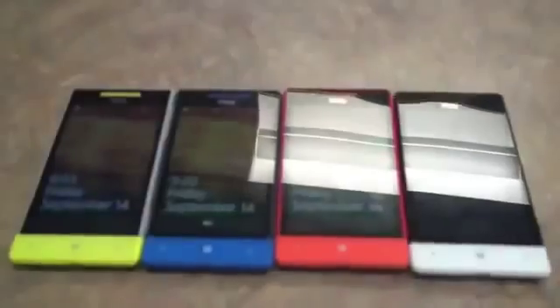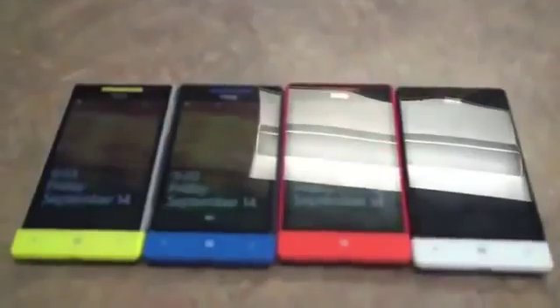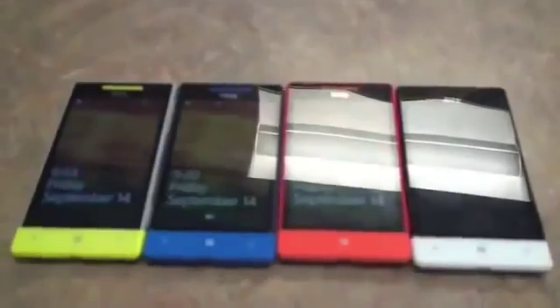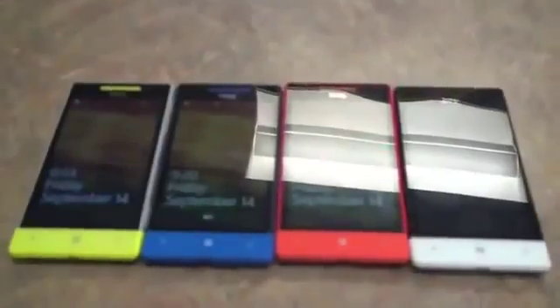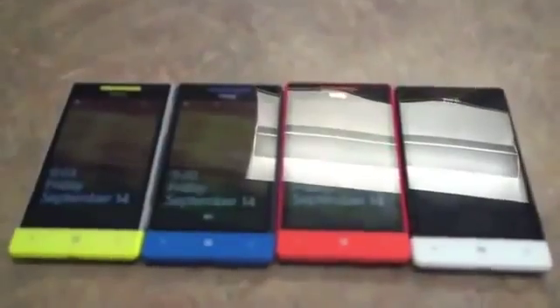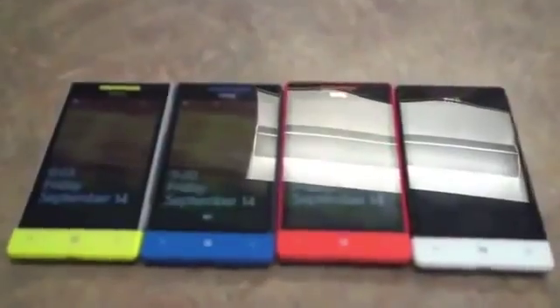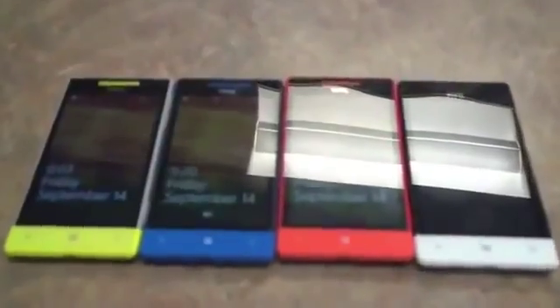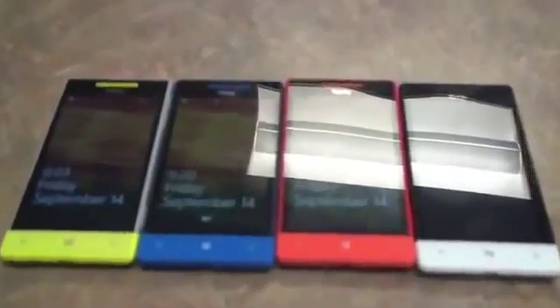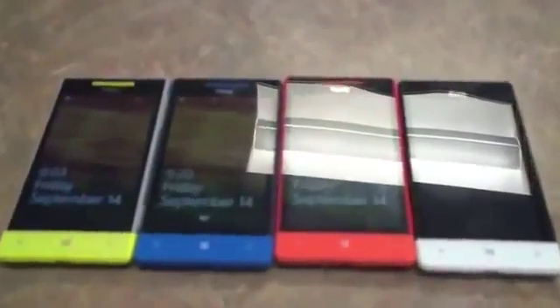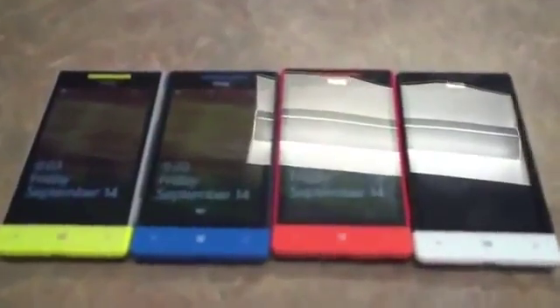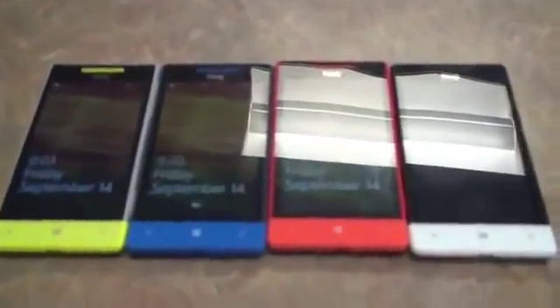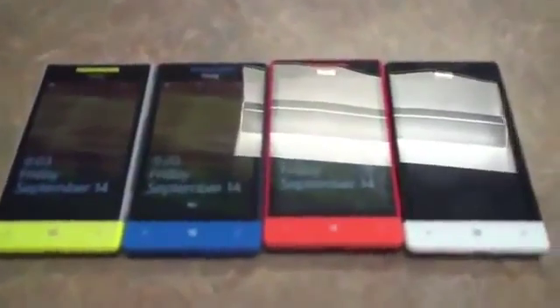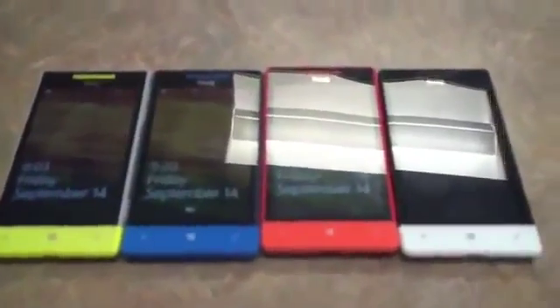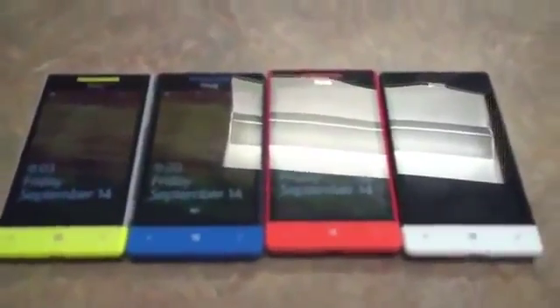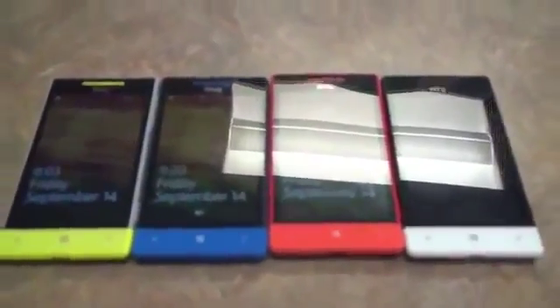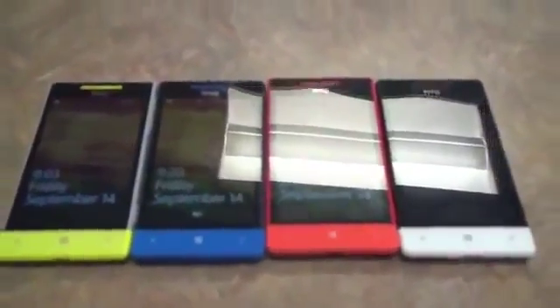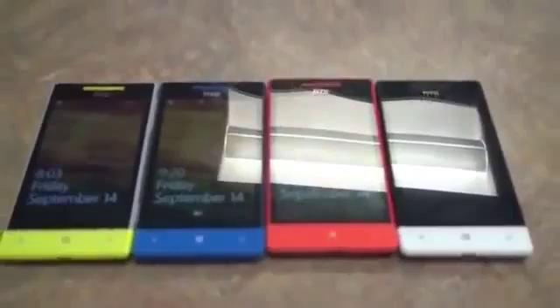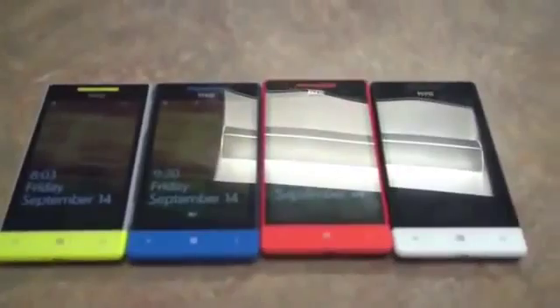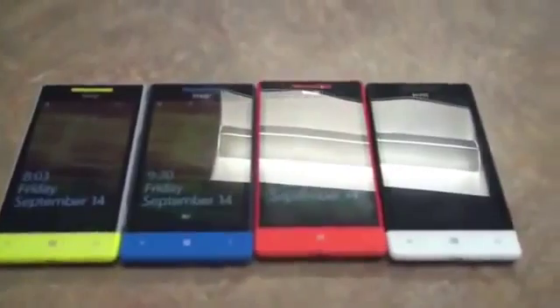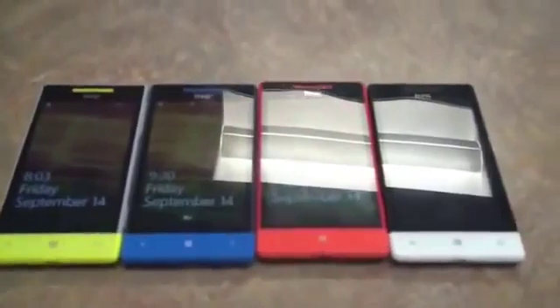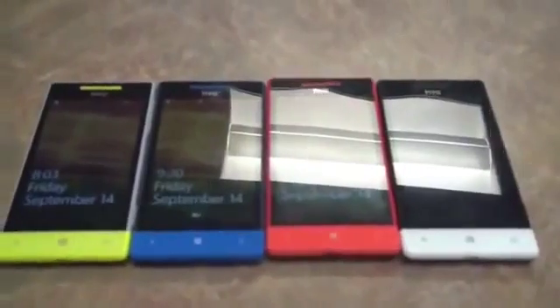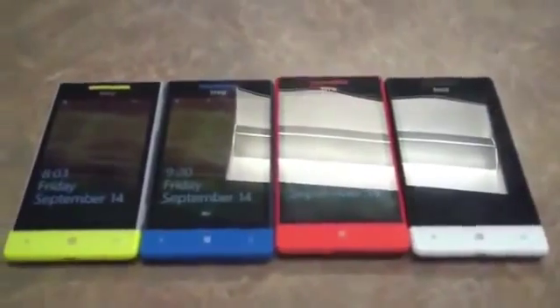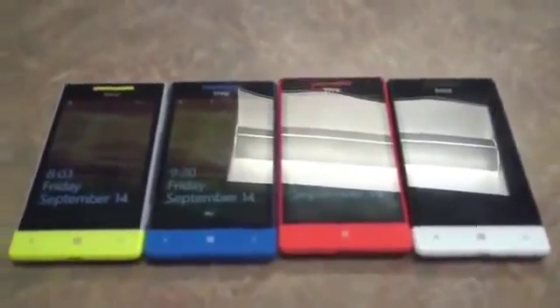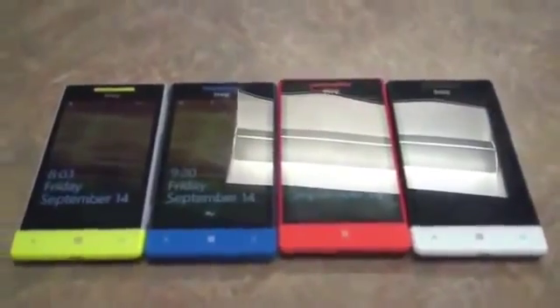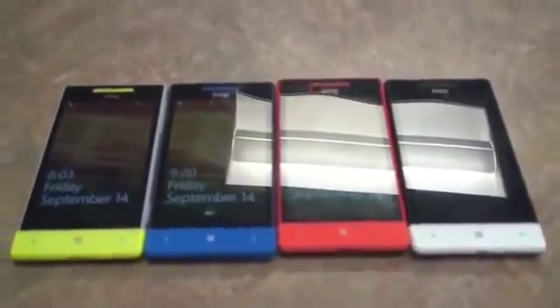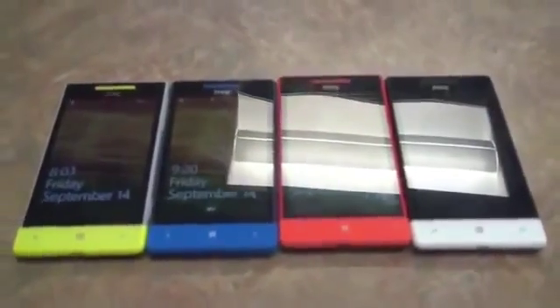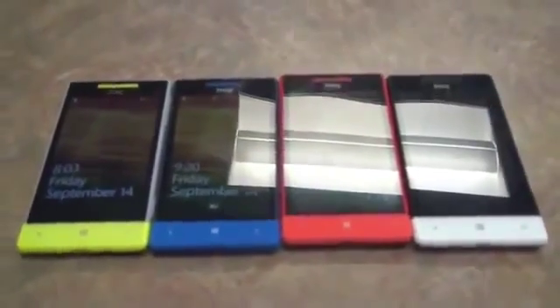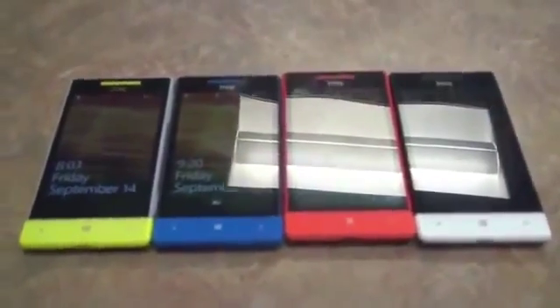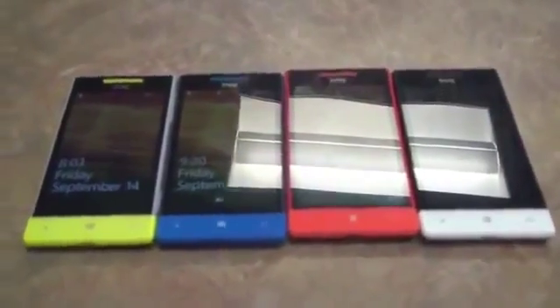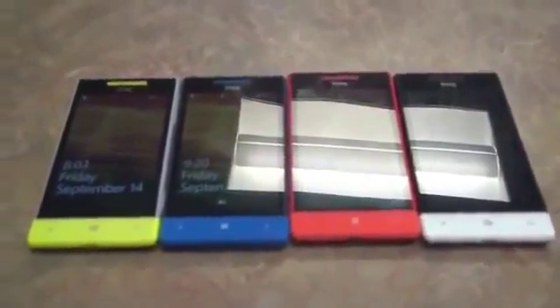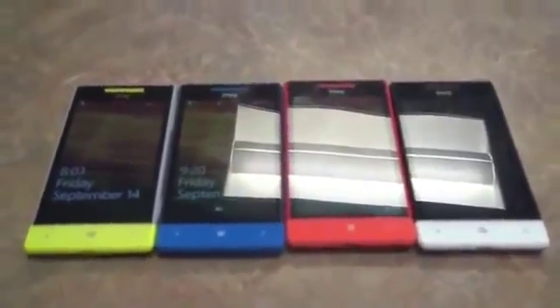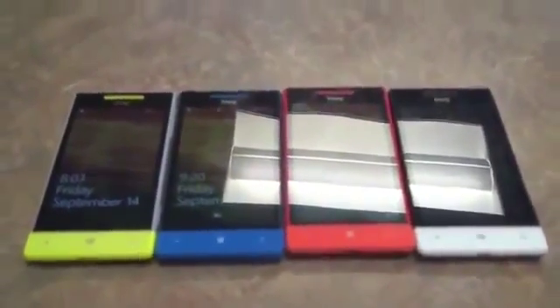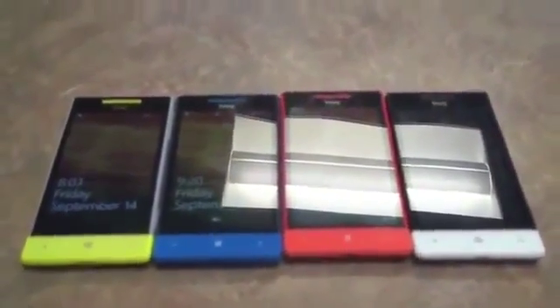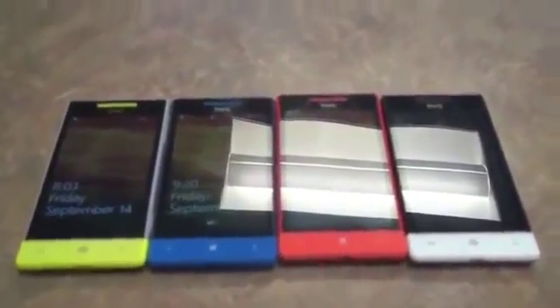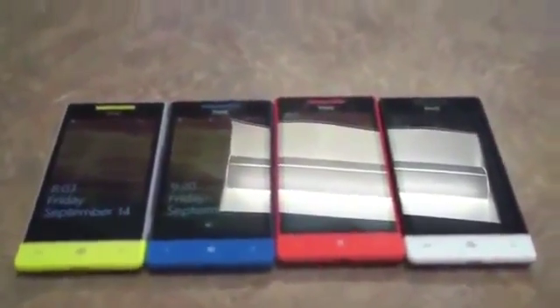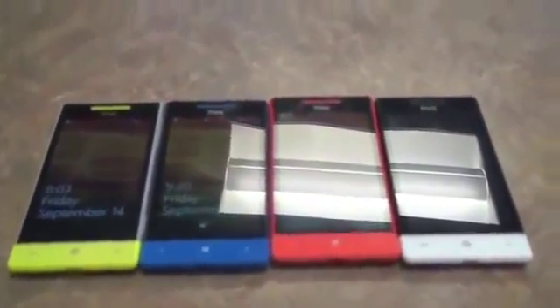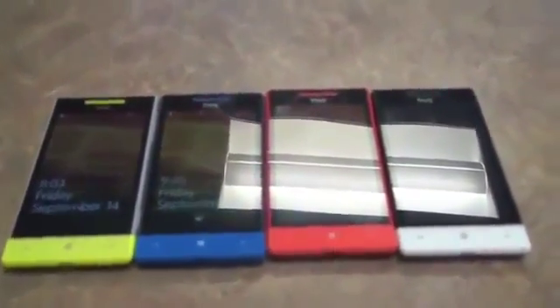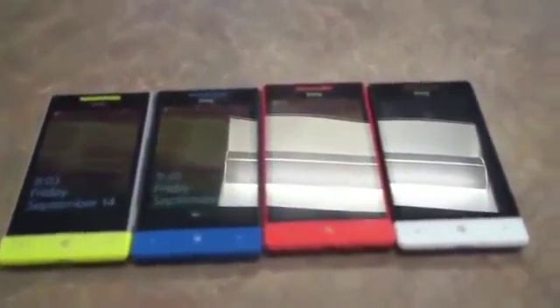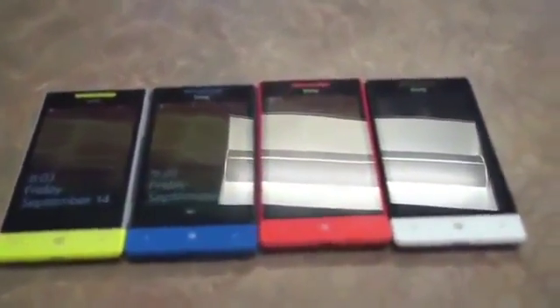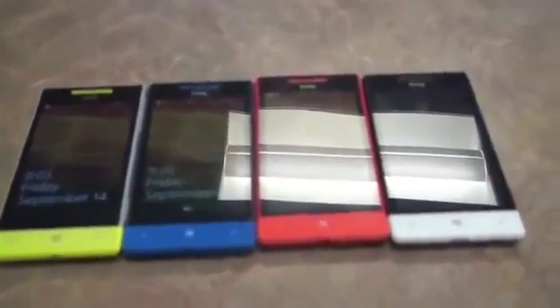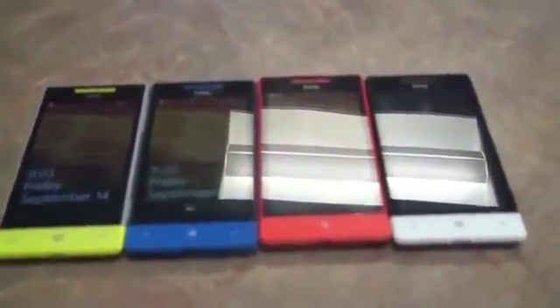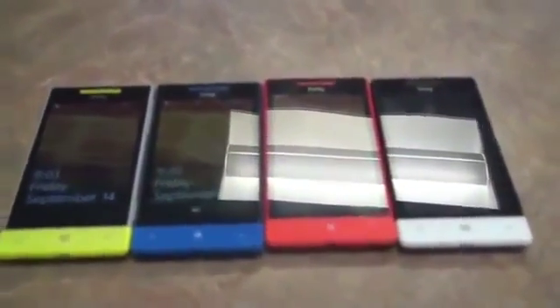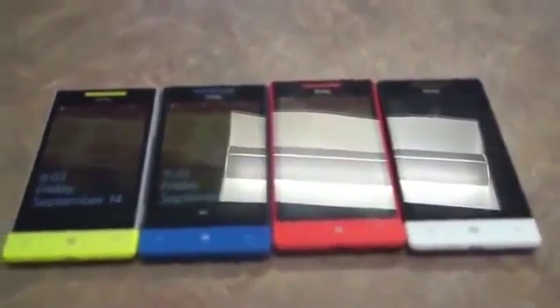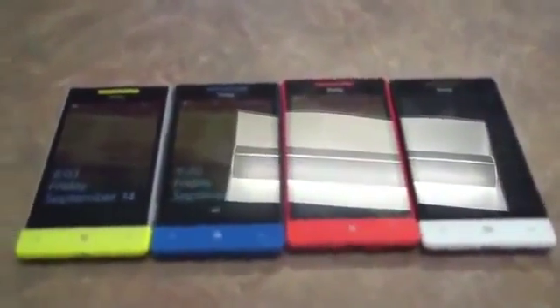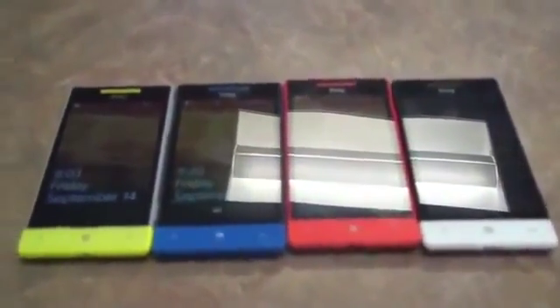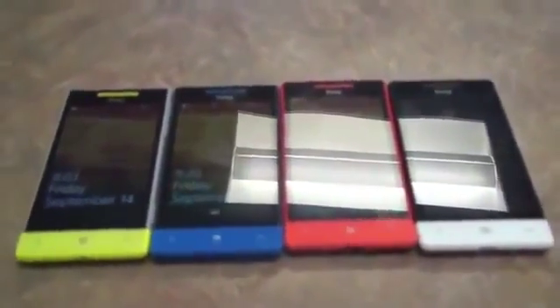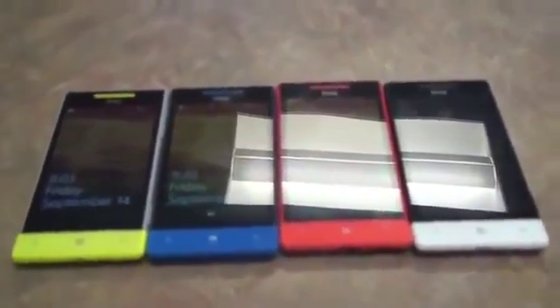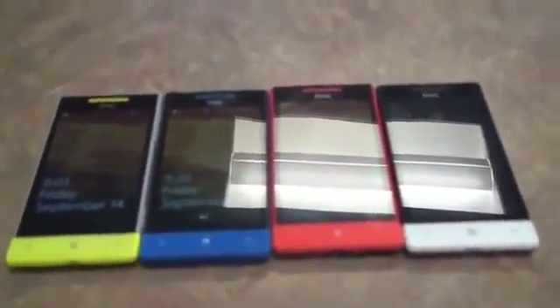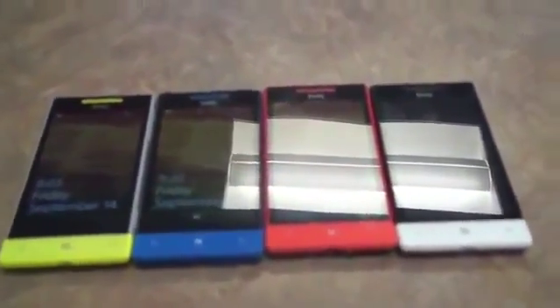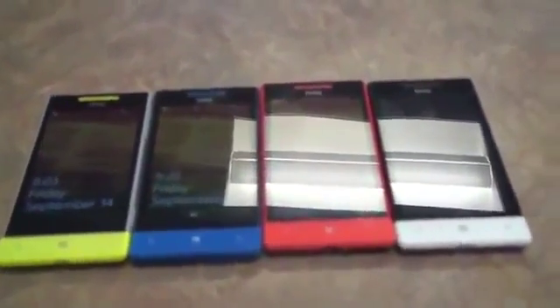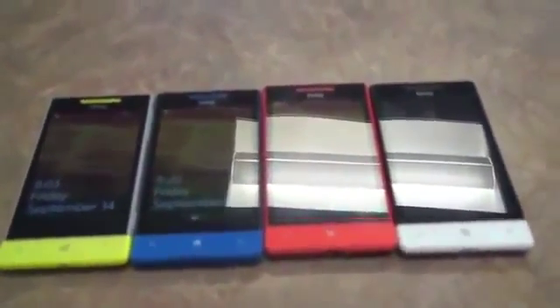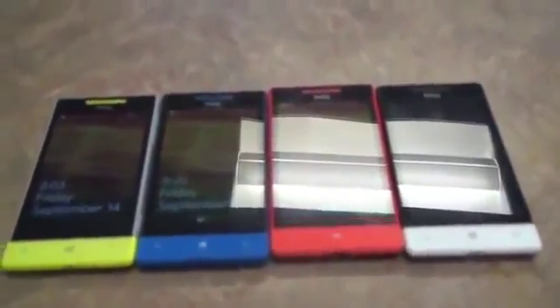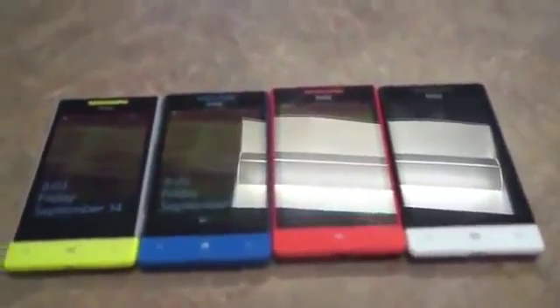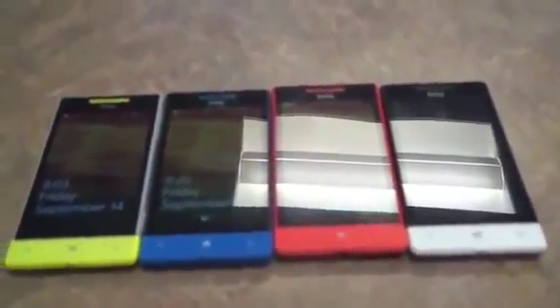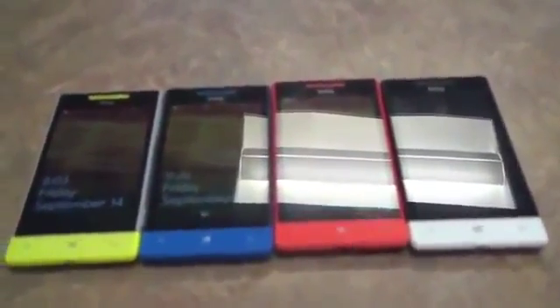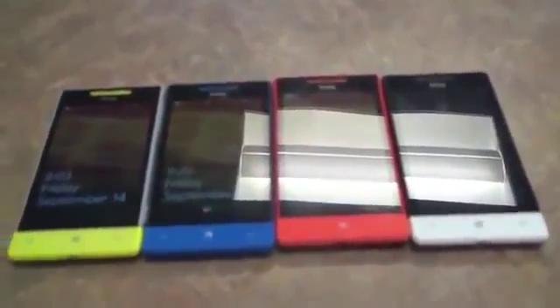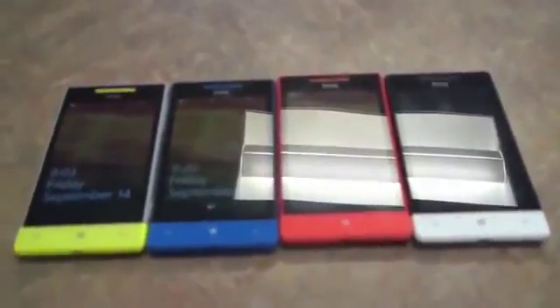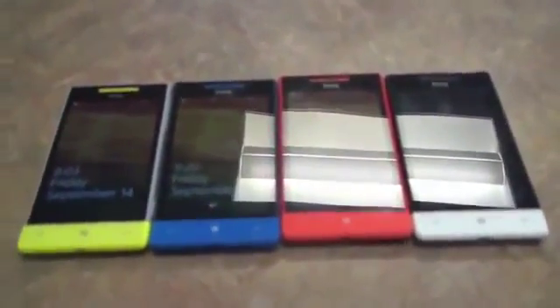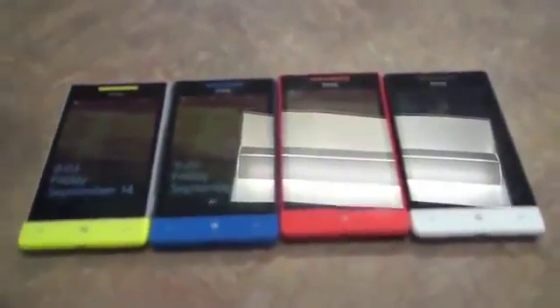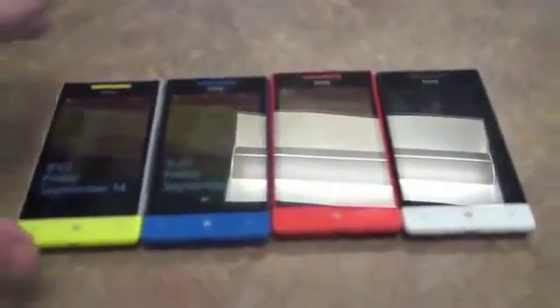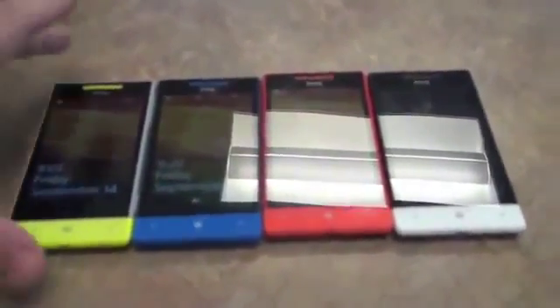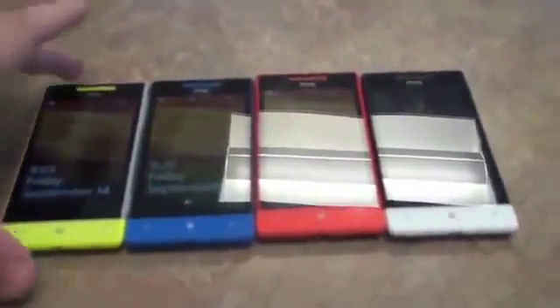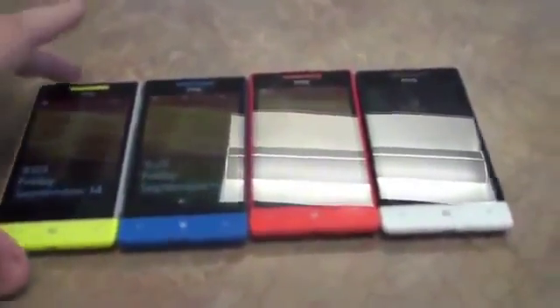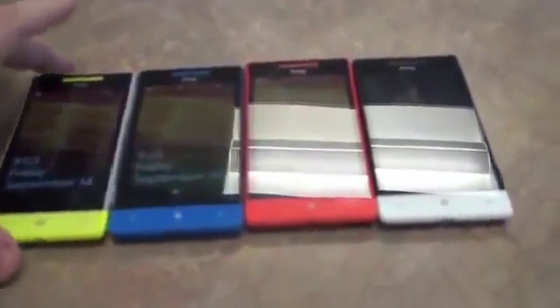Hey guys, this is Todd Hazelton from TechnoBuffalo. We're checking out HTC's 8S, the other device the company announced today.